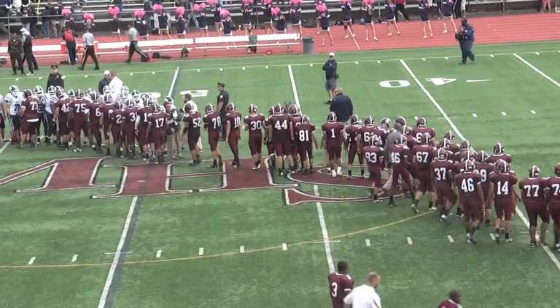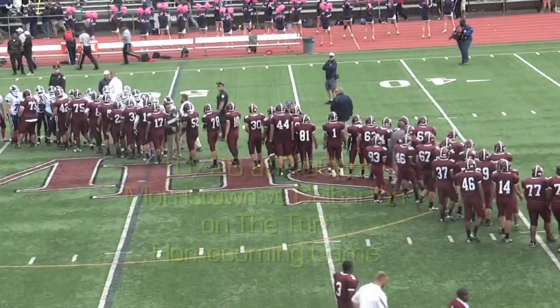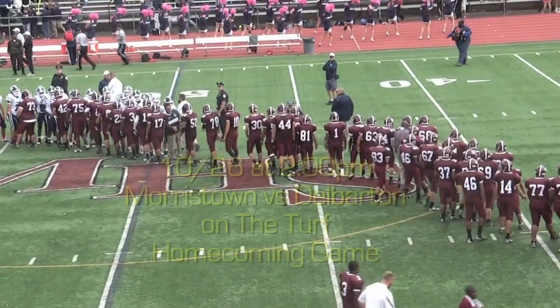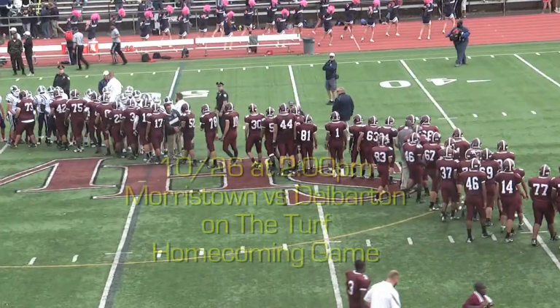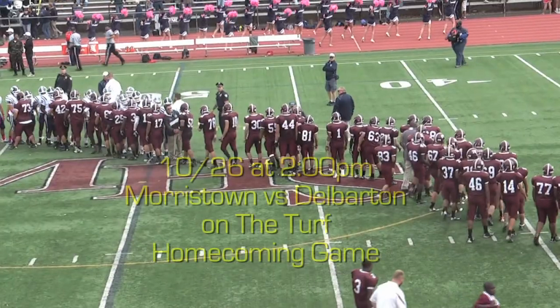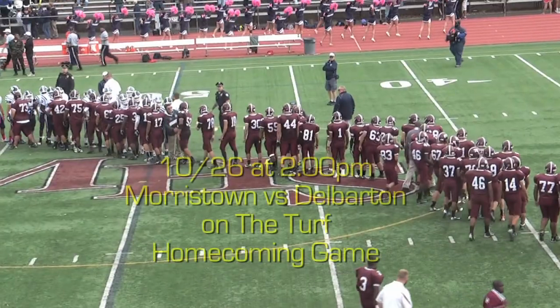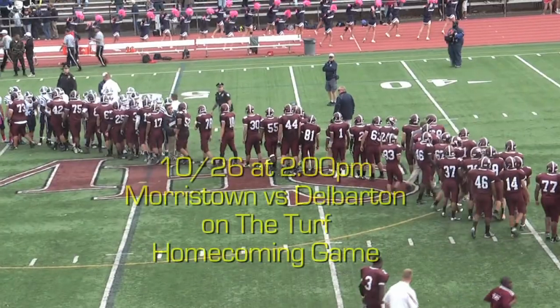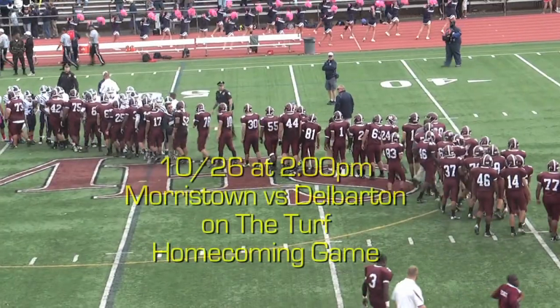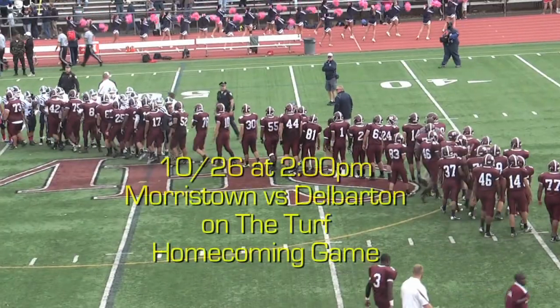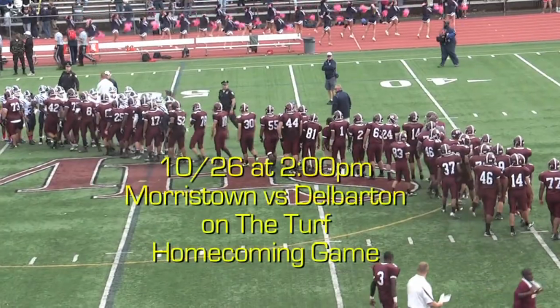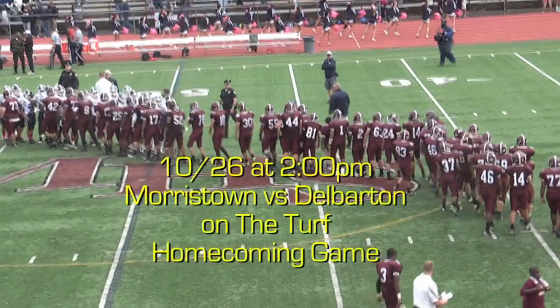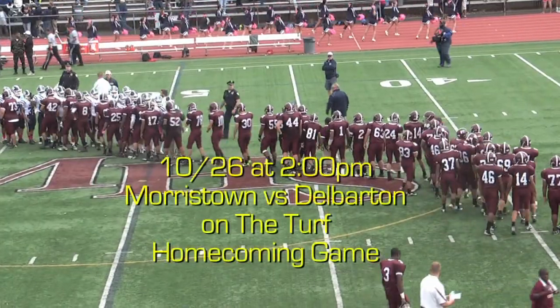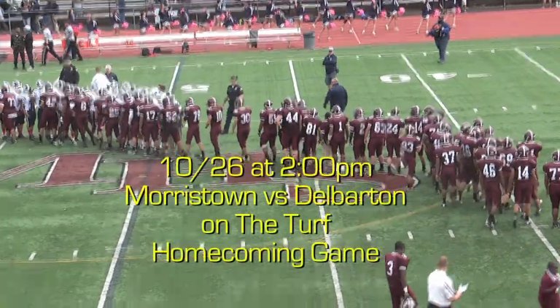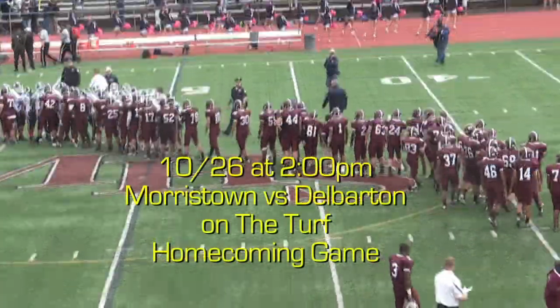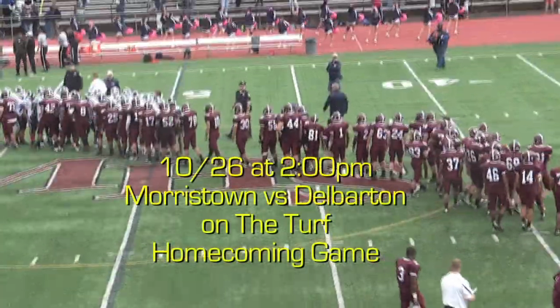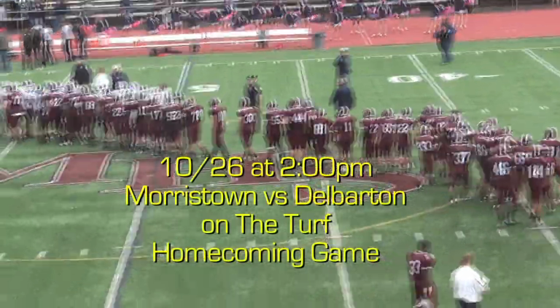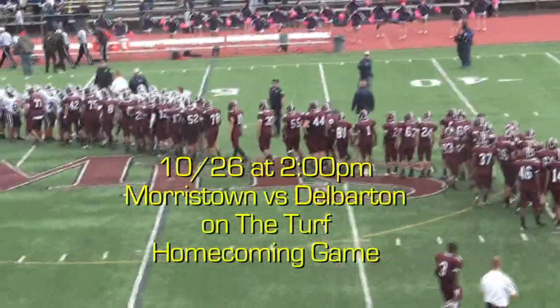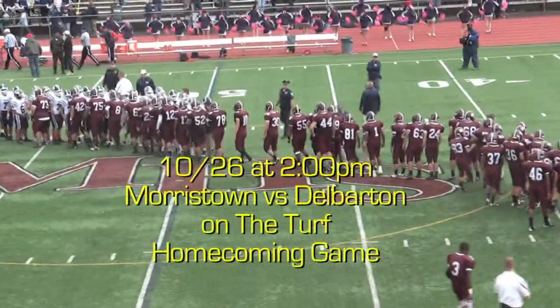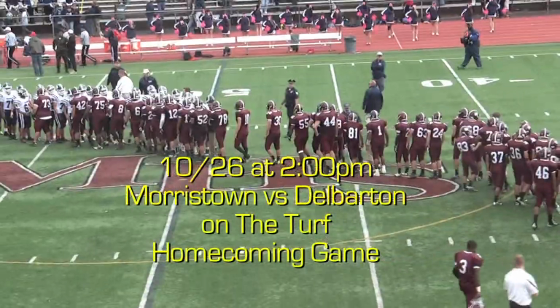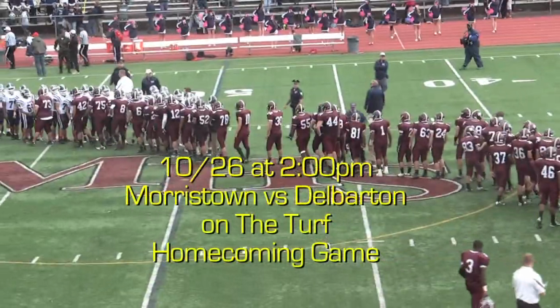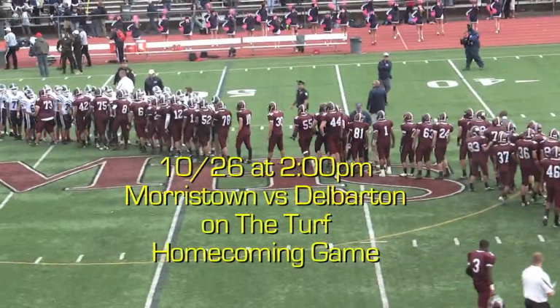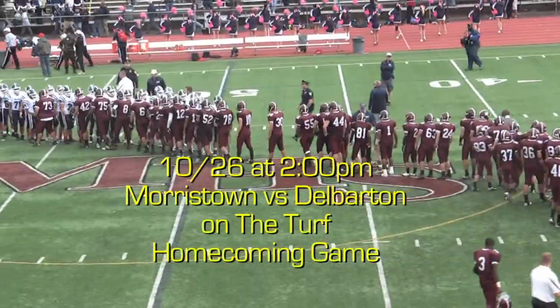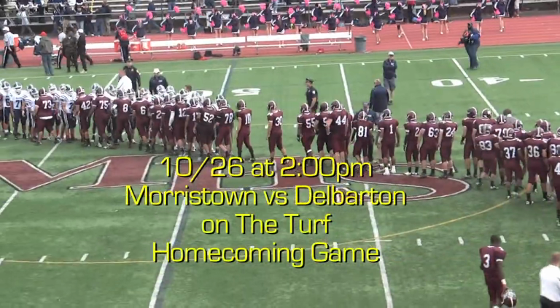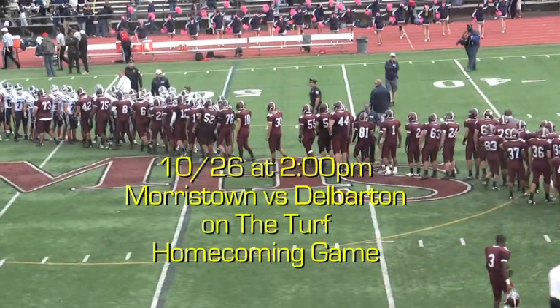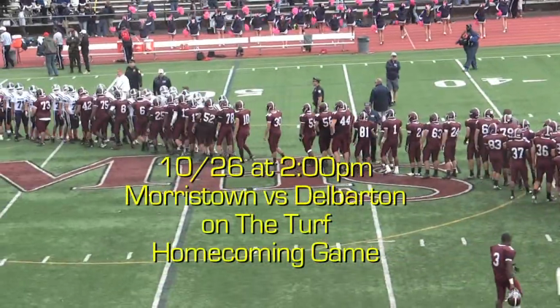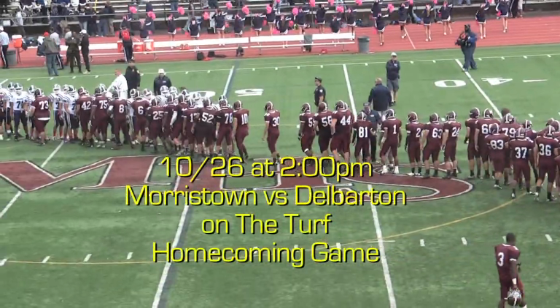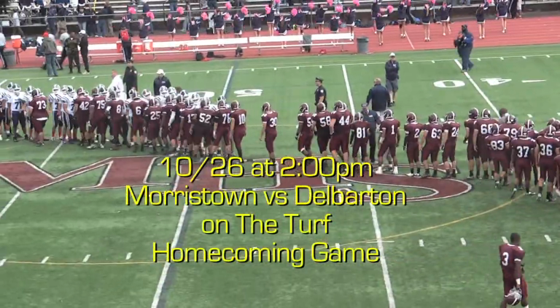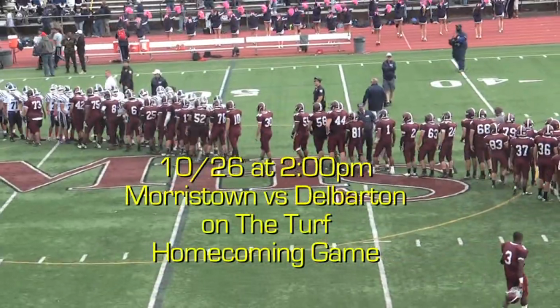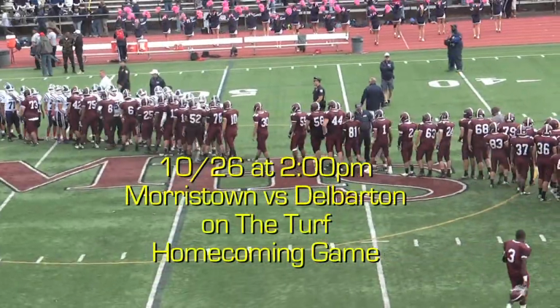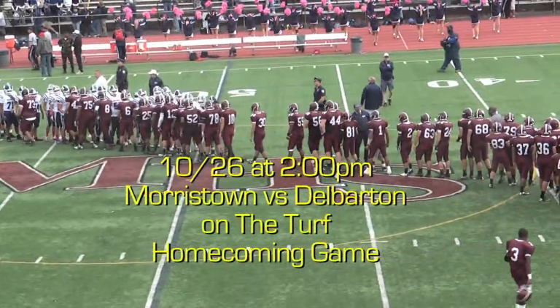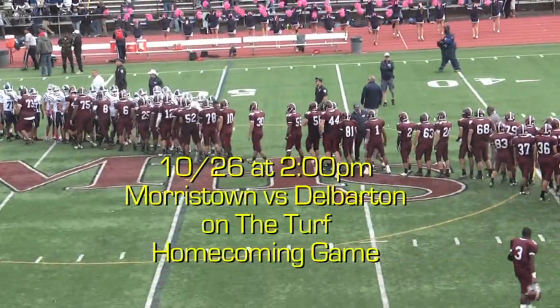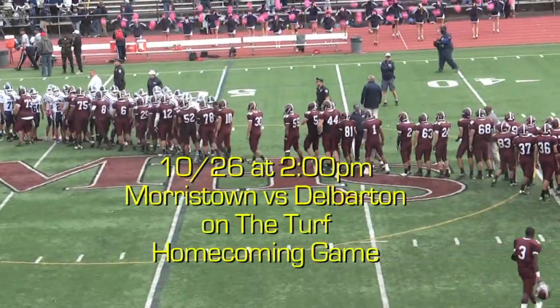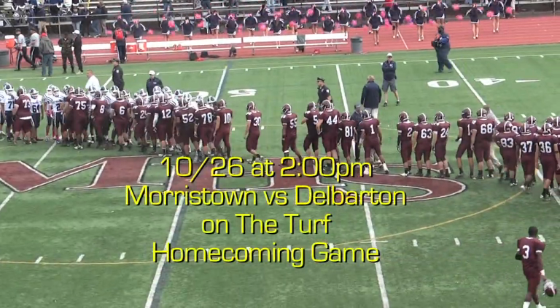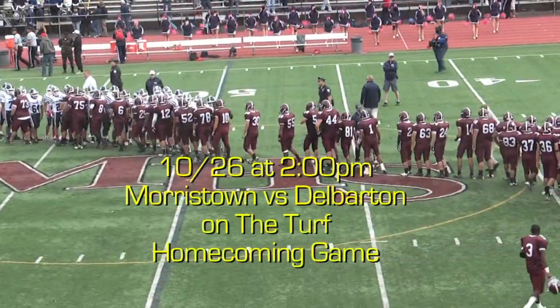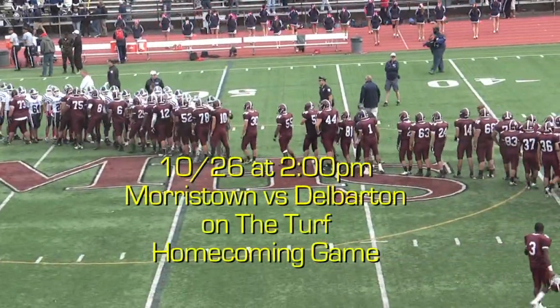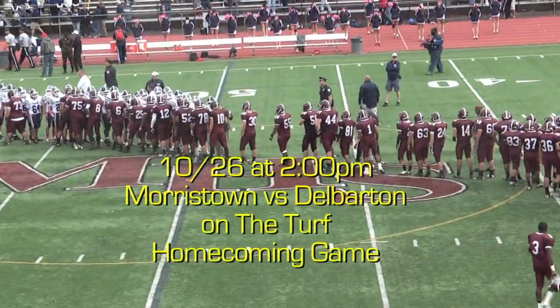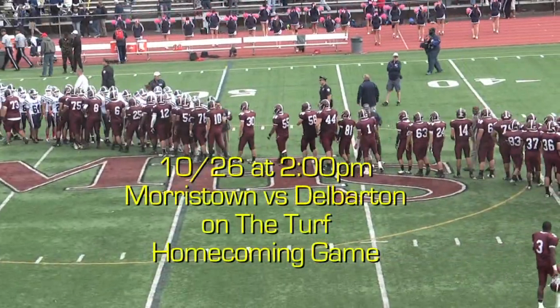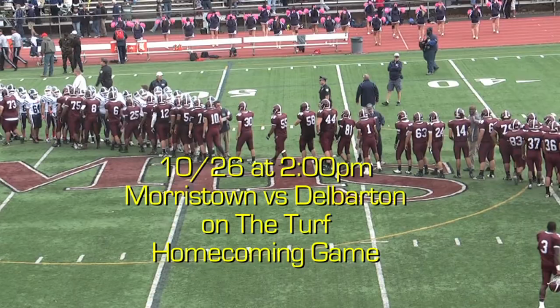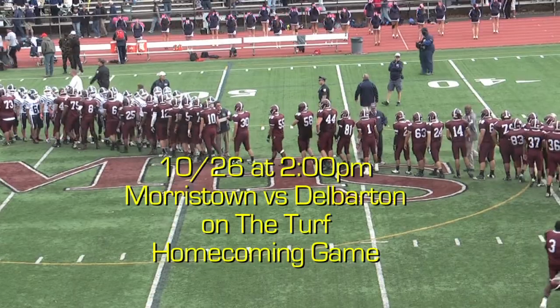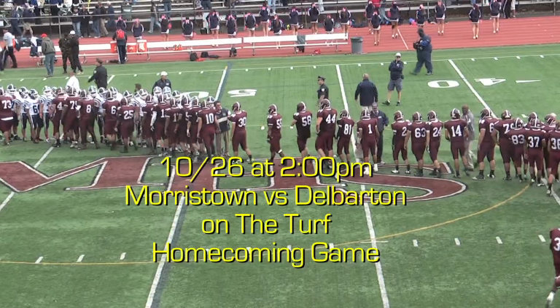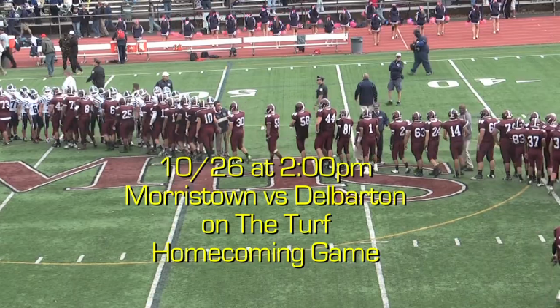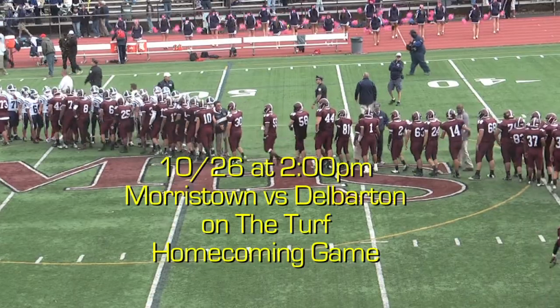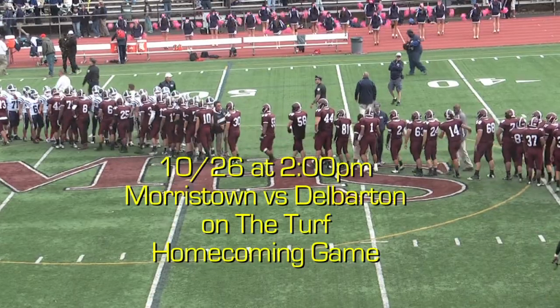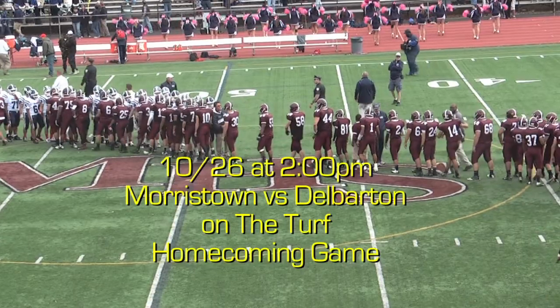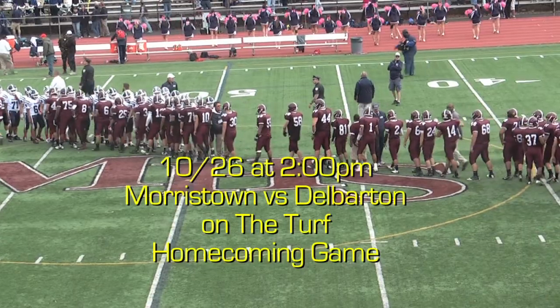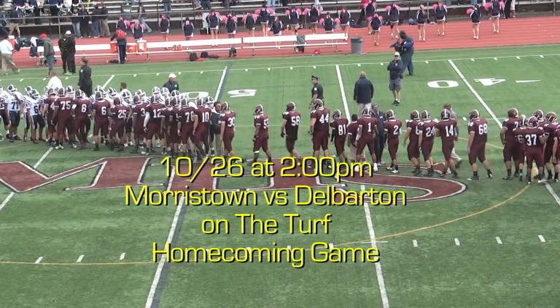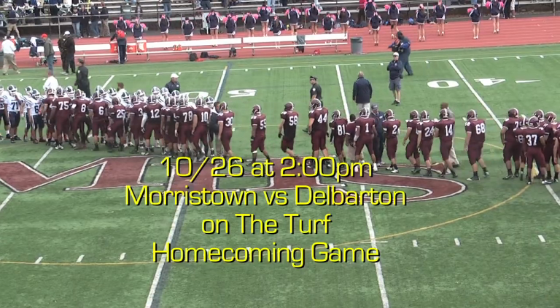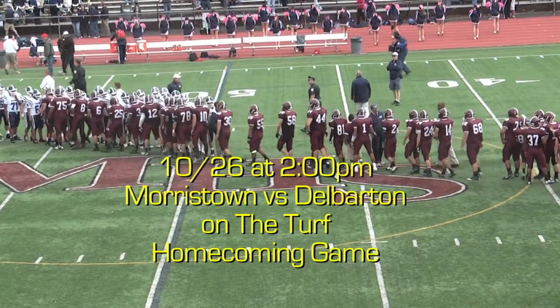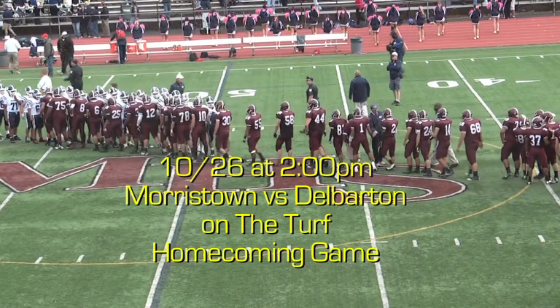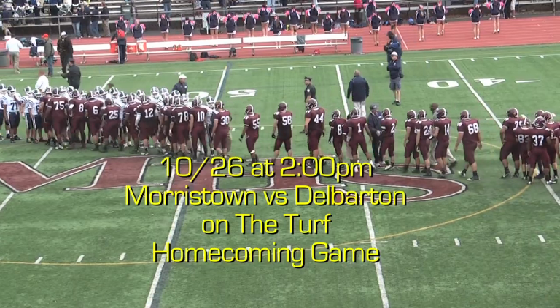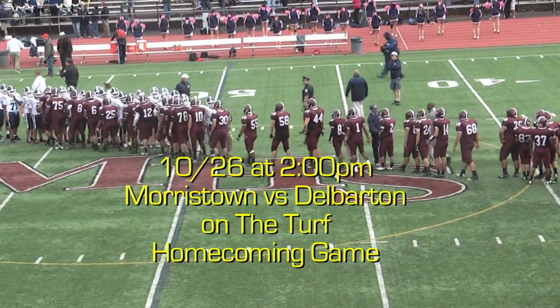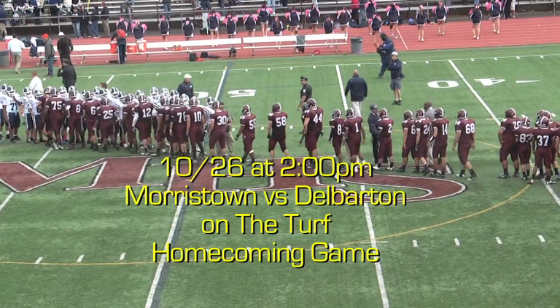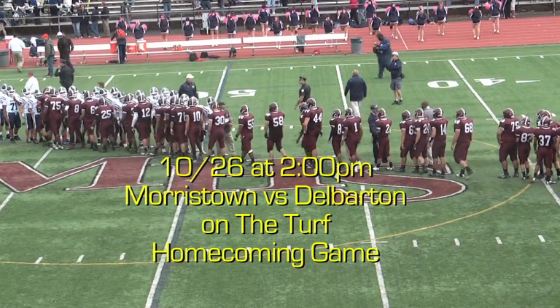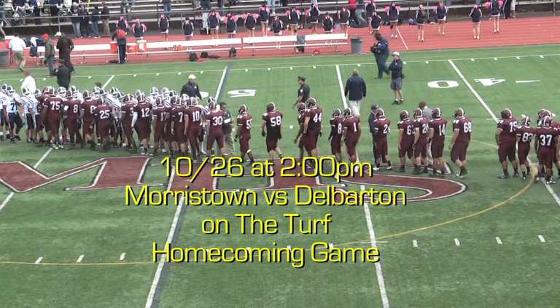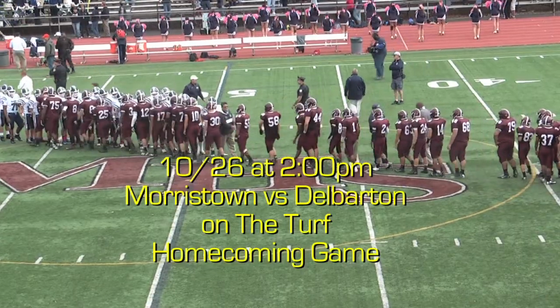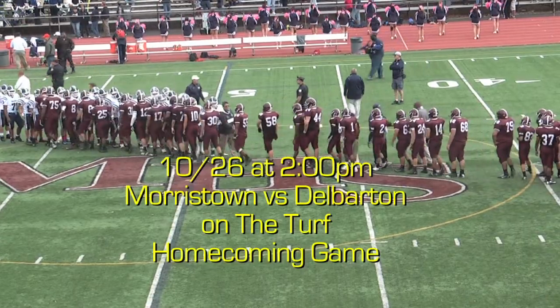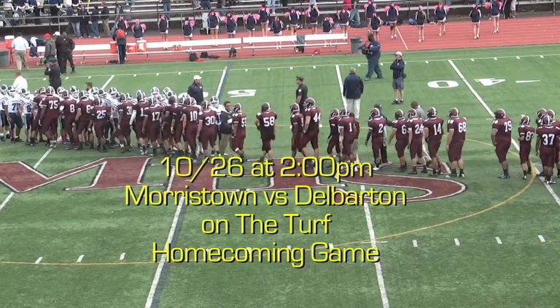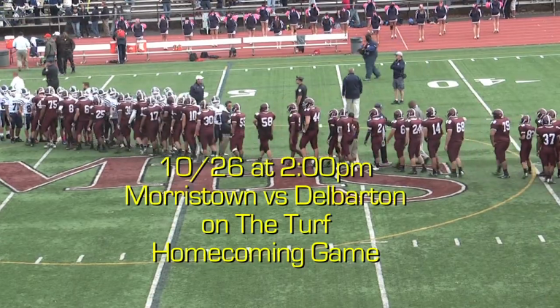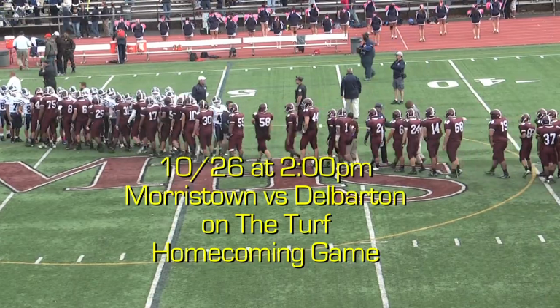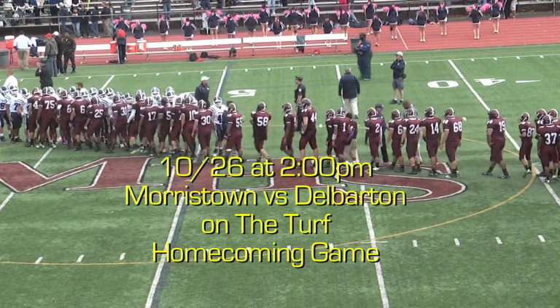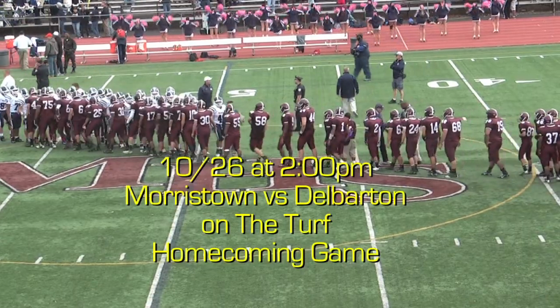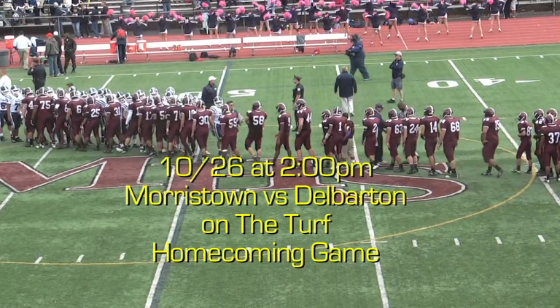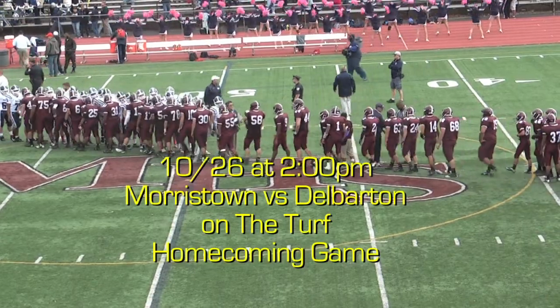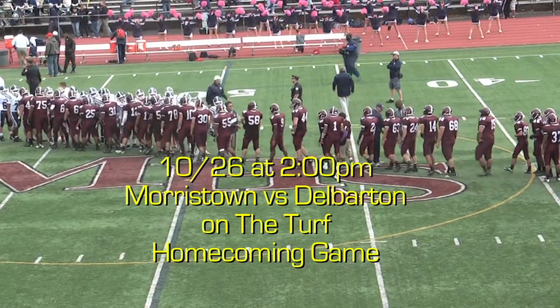Next Saturday at 2 o'clock, join the Morristown Colonials on the turf as they take on Del Barron in their Homecoming game.